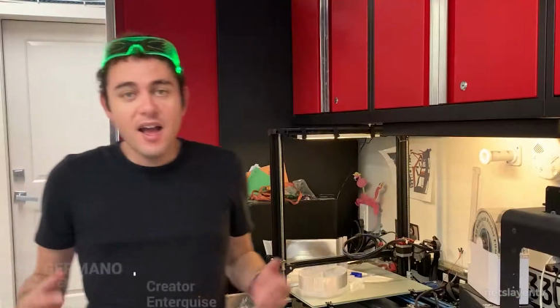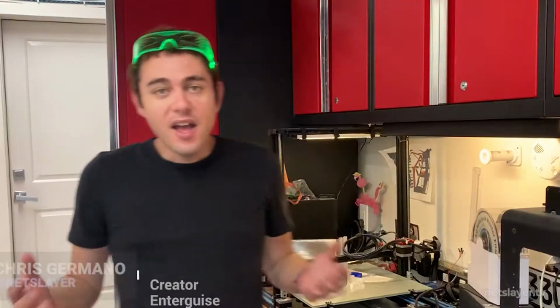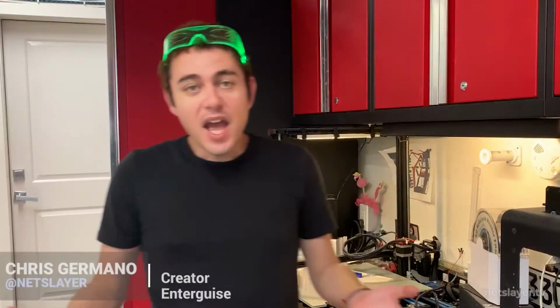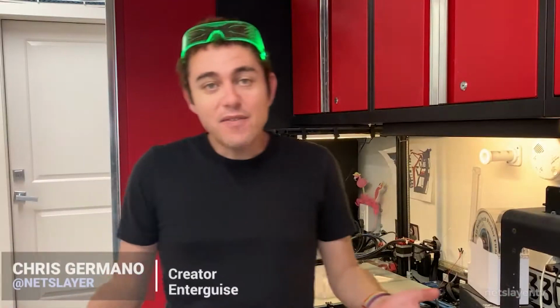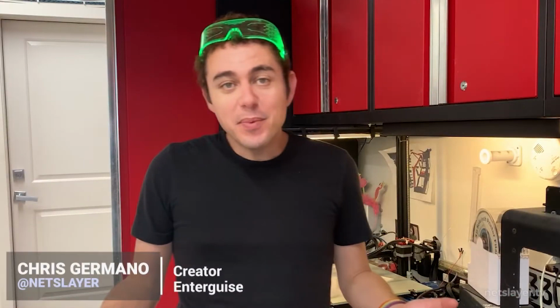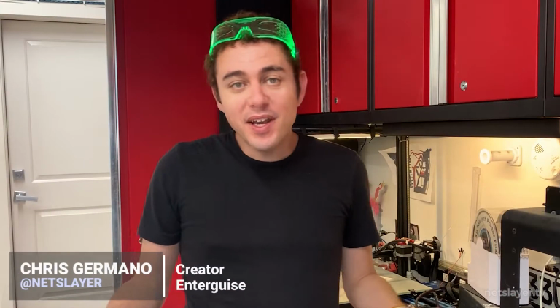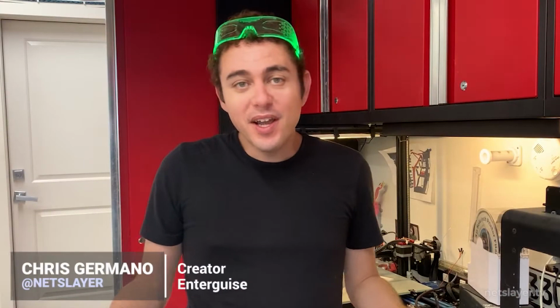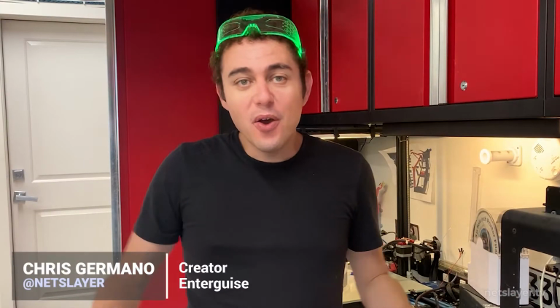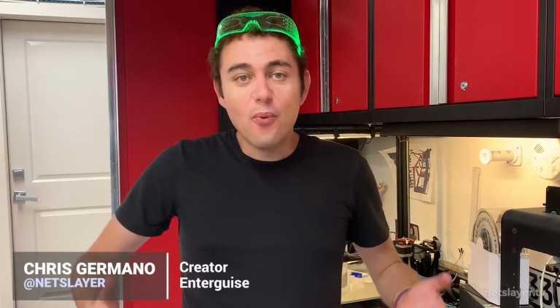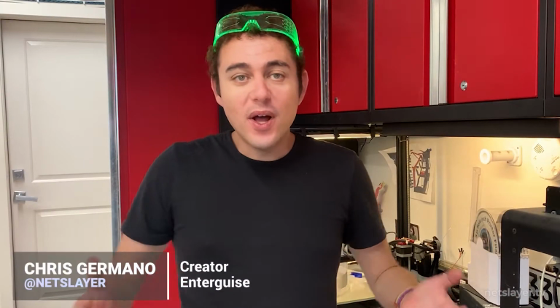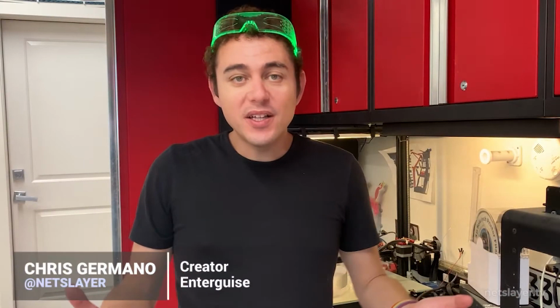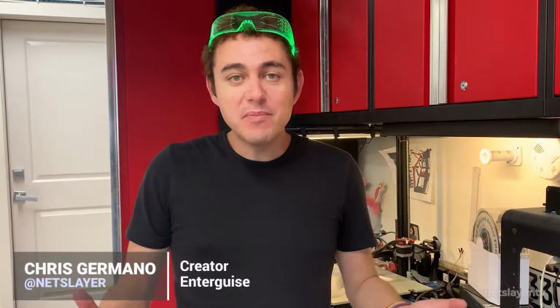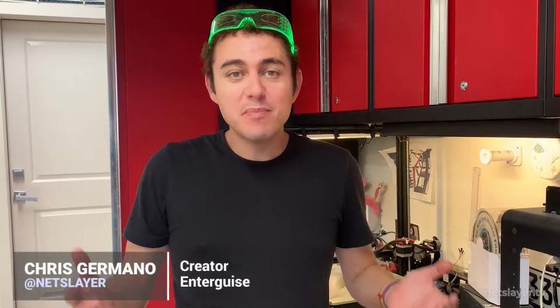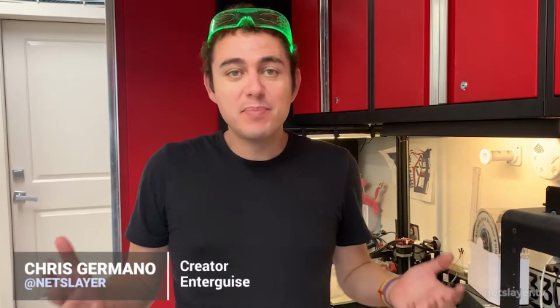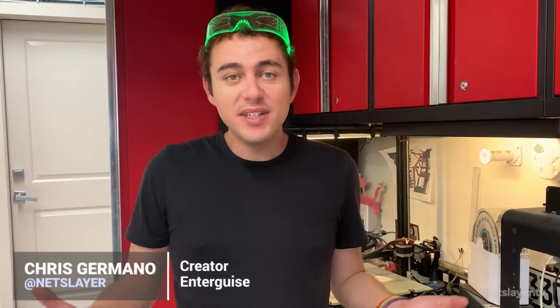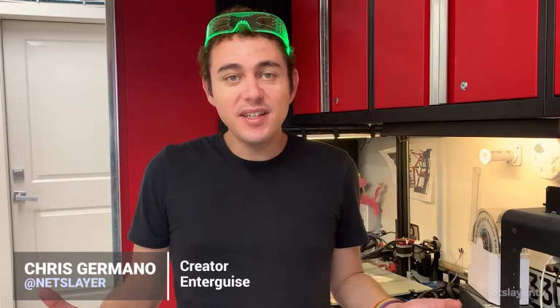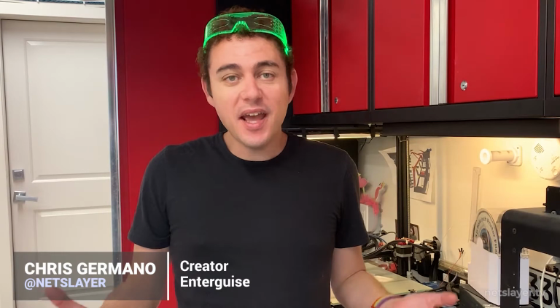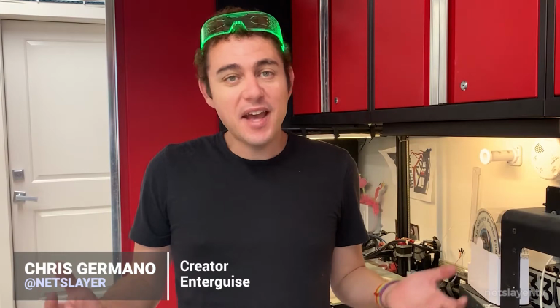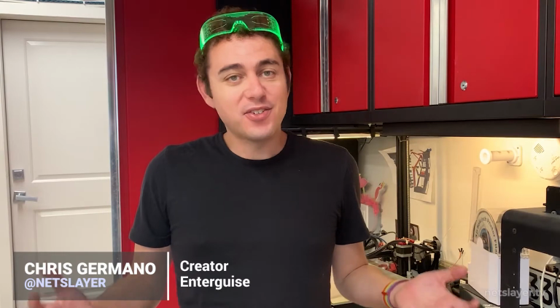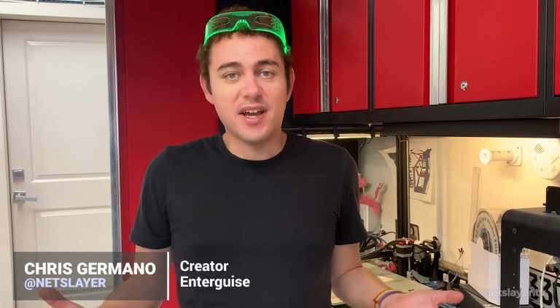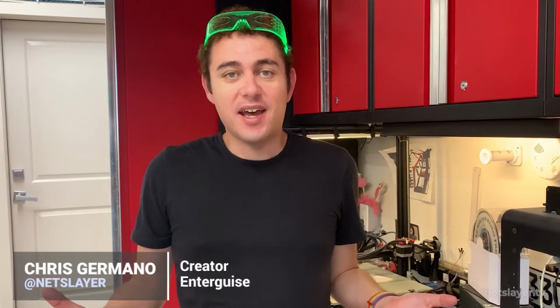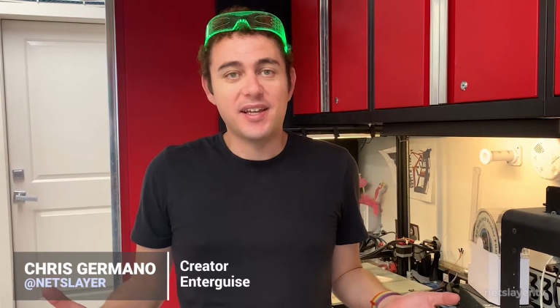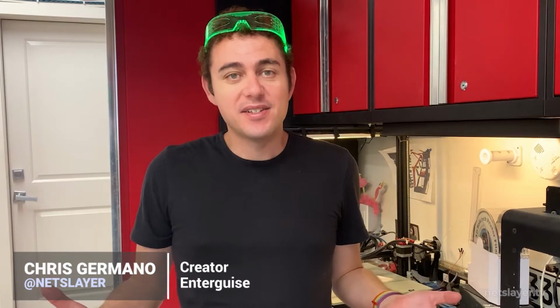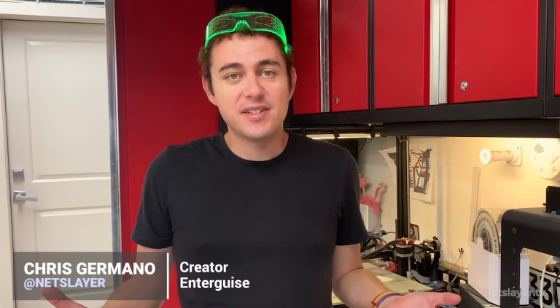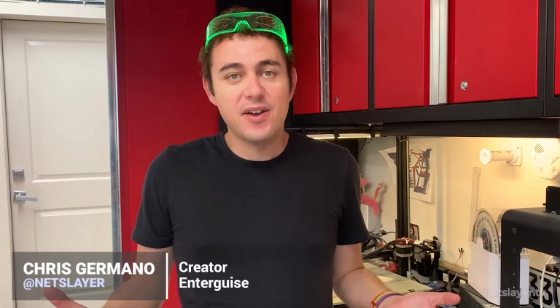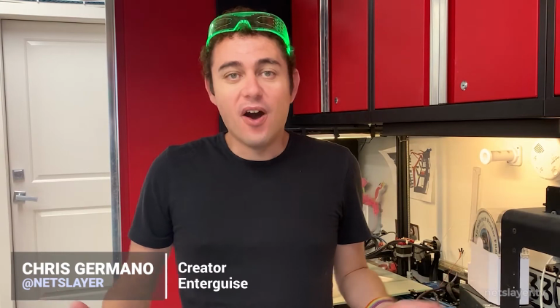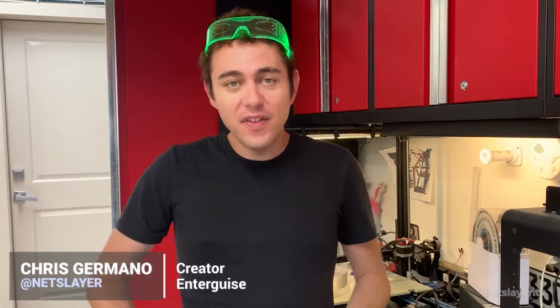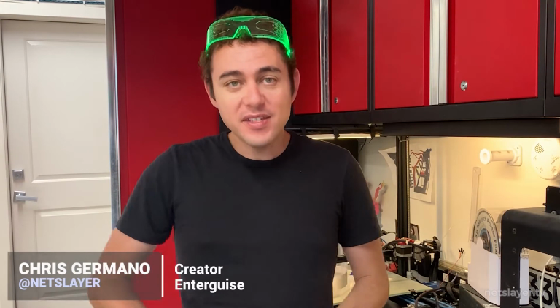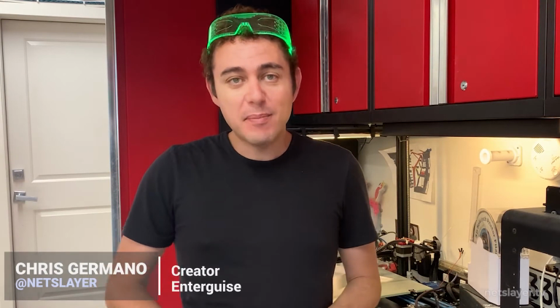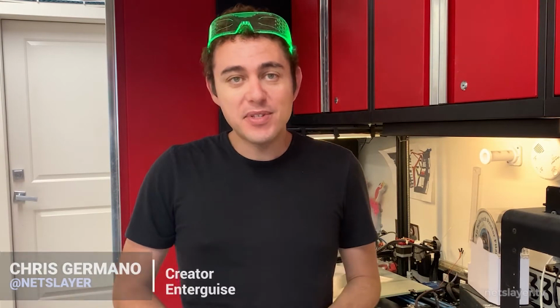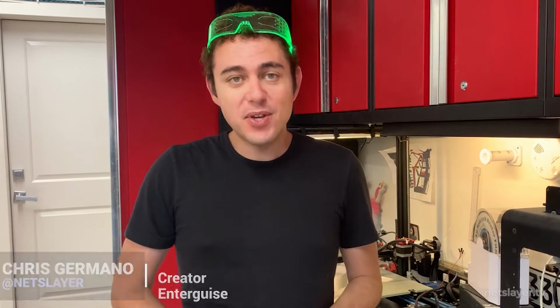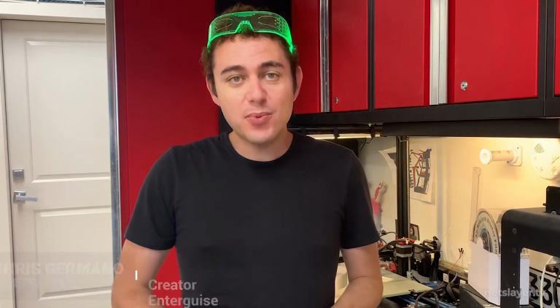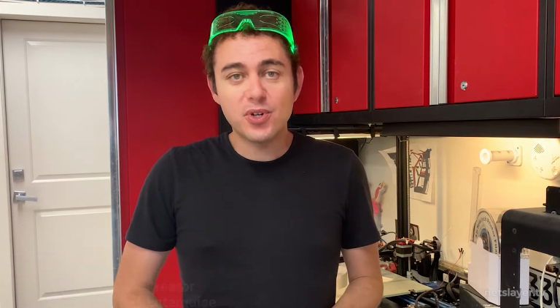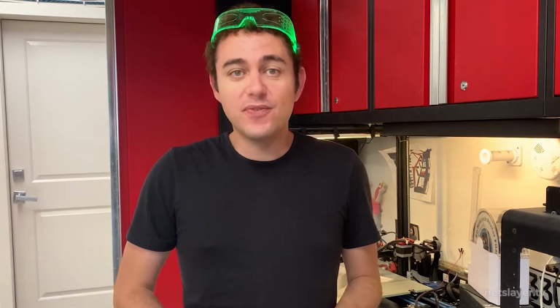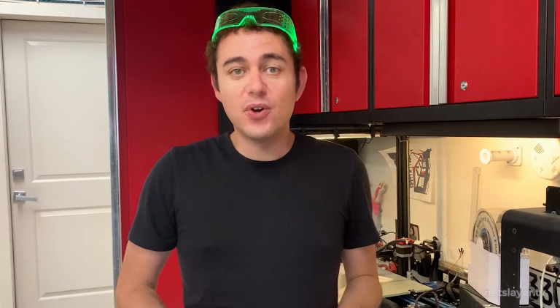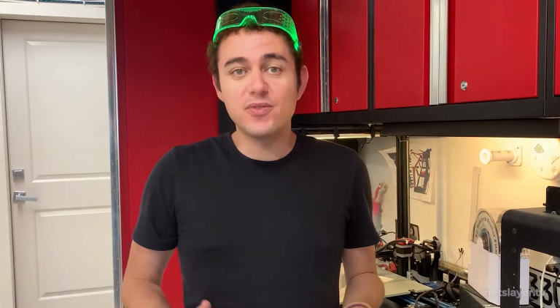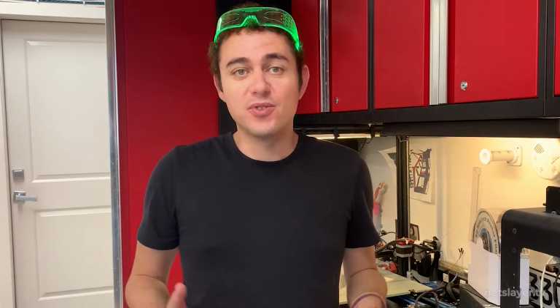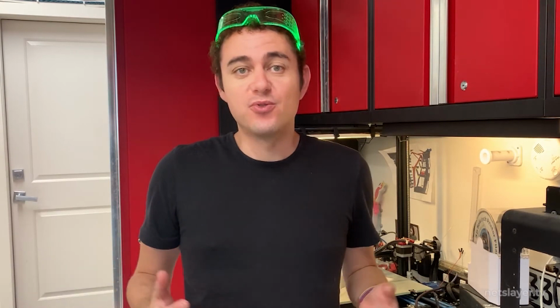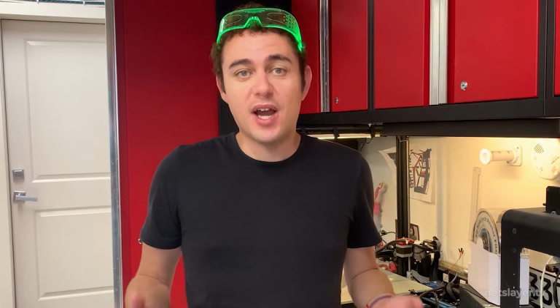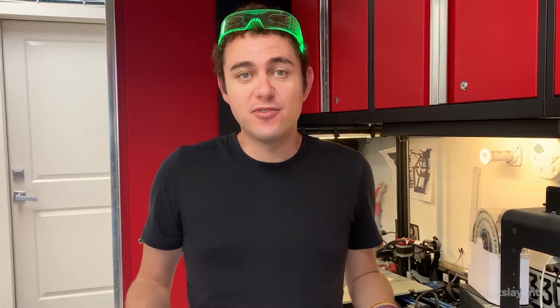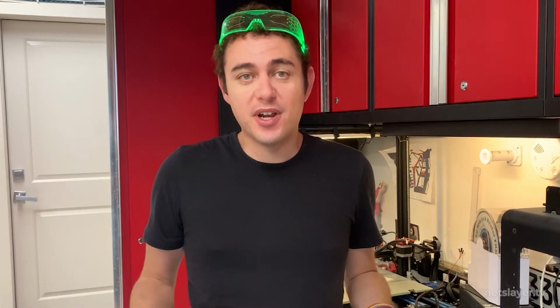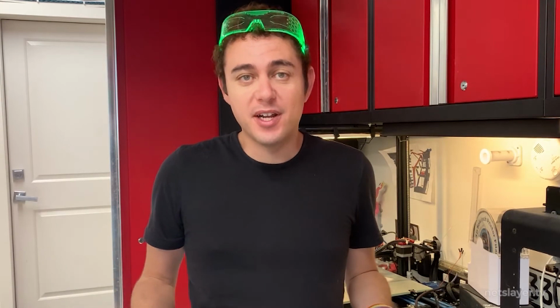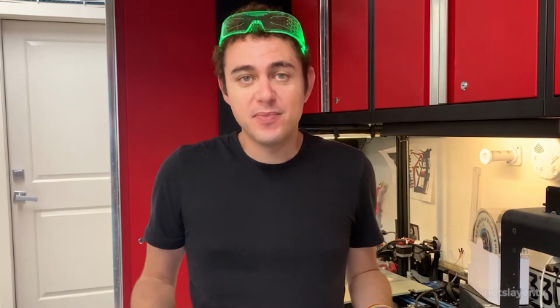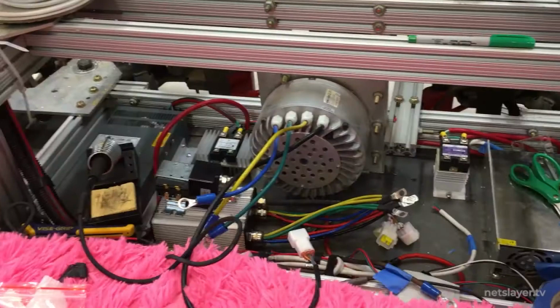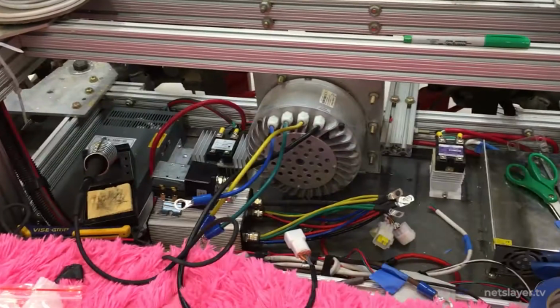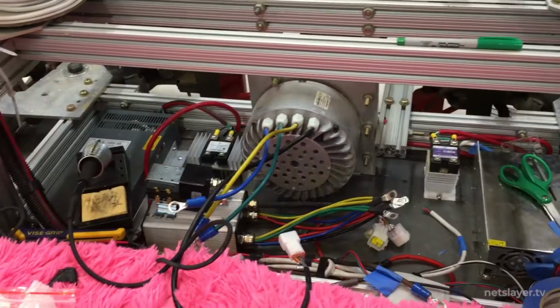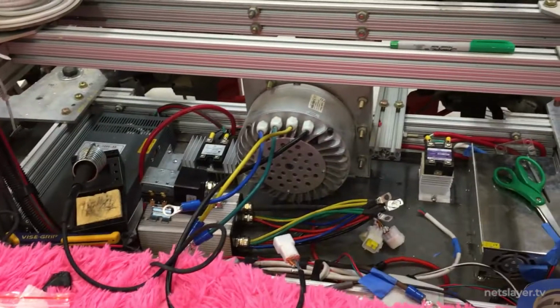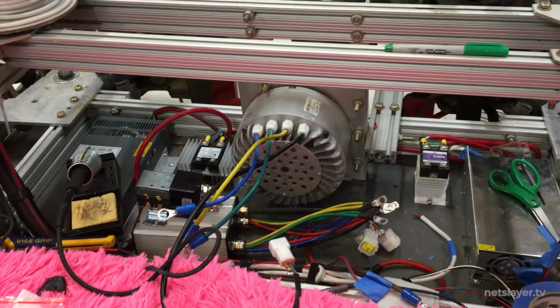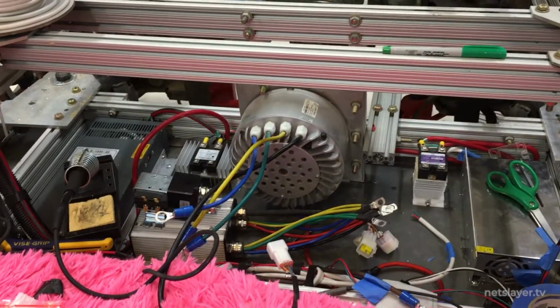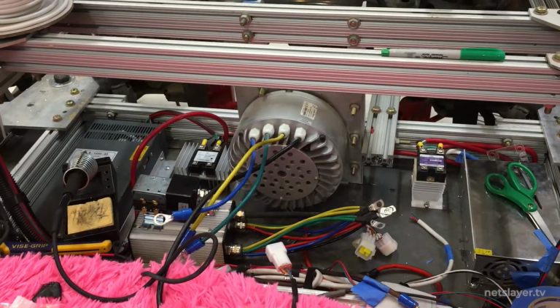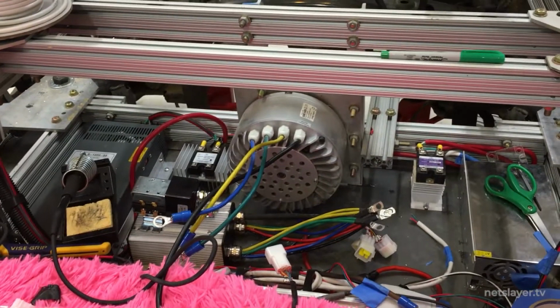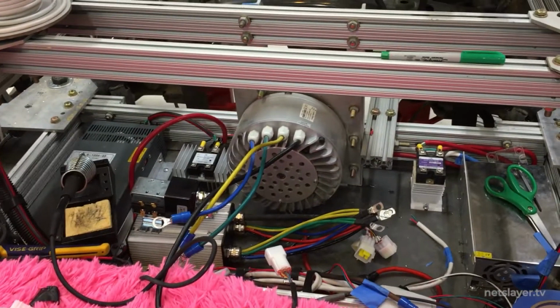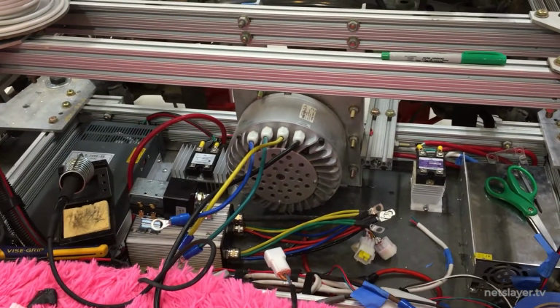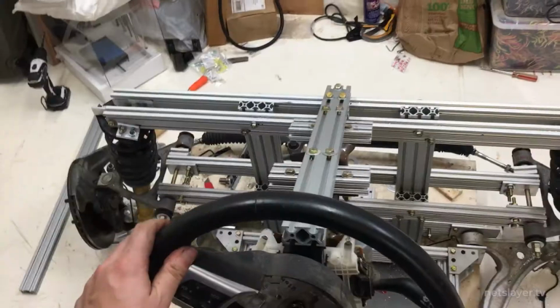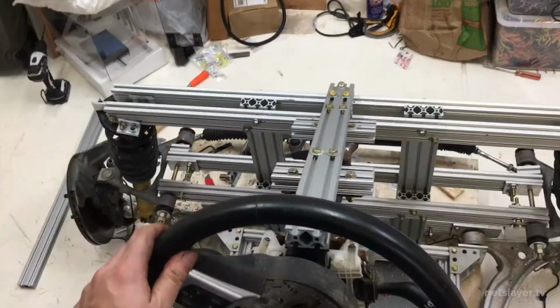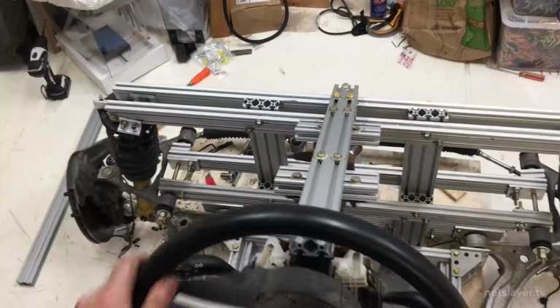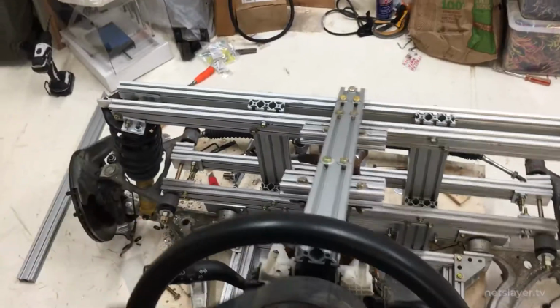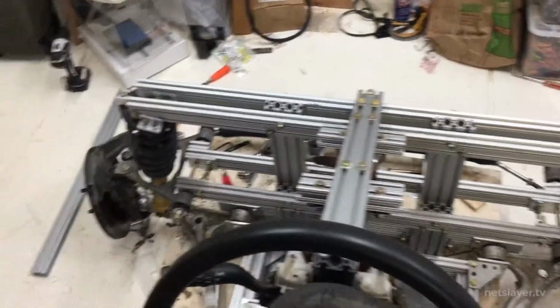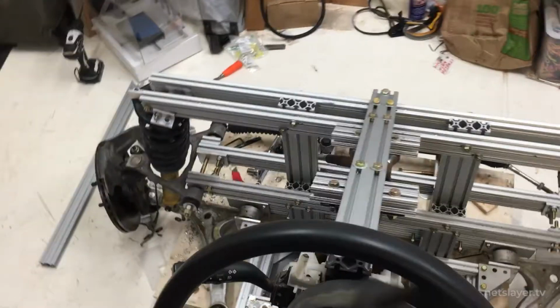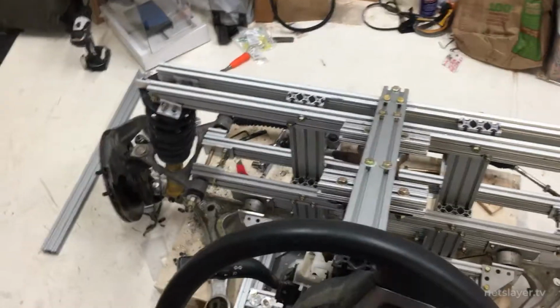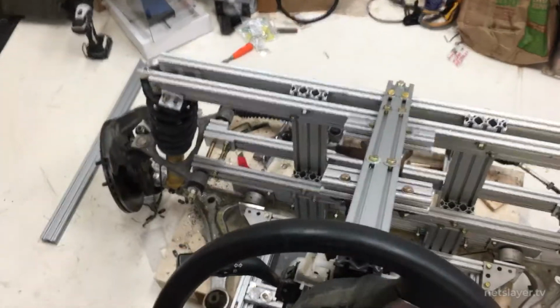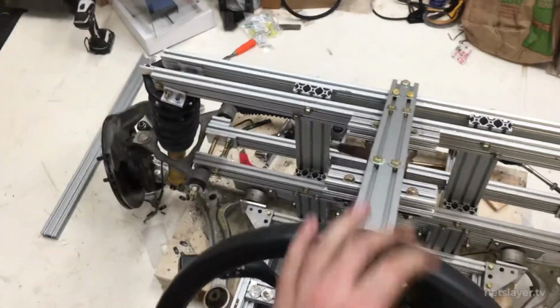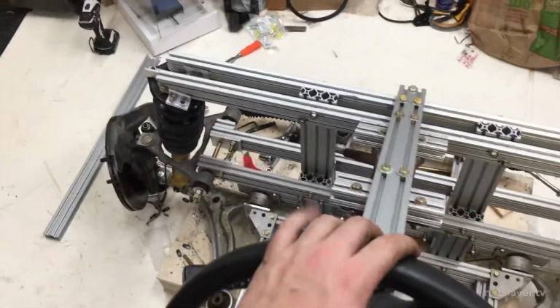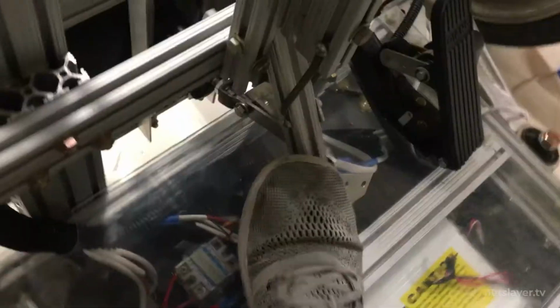Hey everybody, welcome to Building EnterGuys. On this episode we're going to focus on the drivetrain. We're going to install the motor, steering, and the brakes.